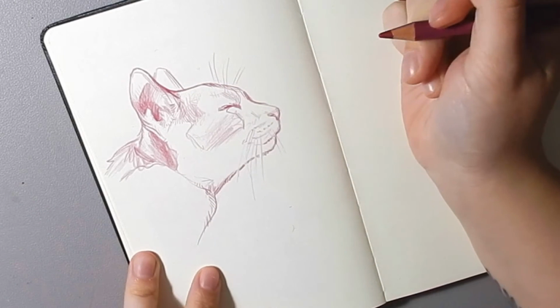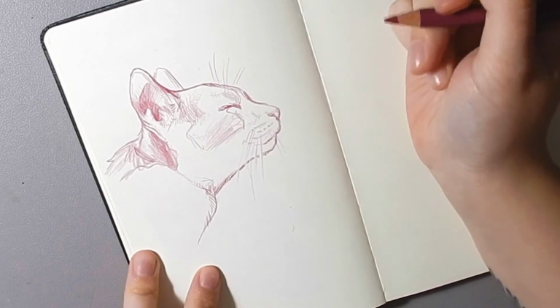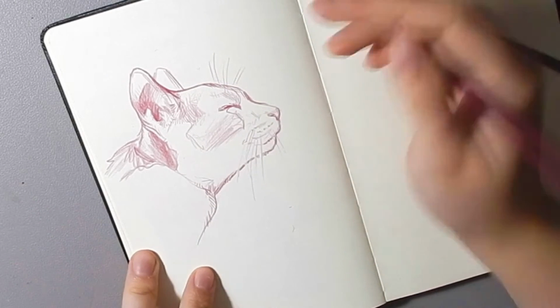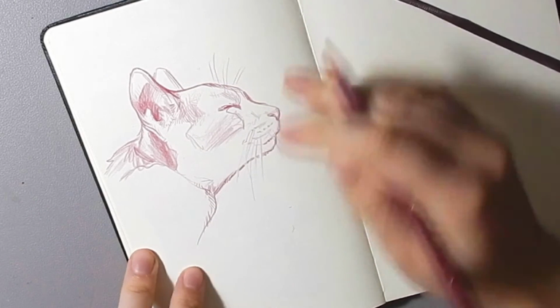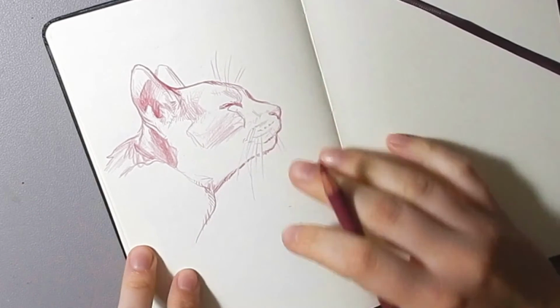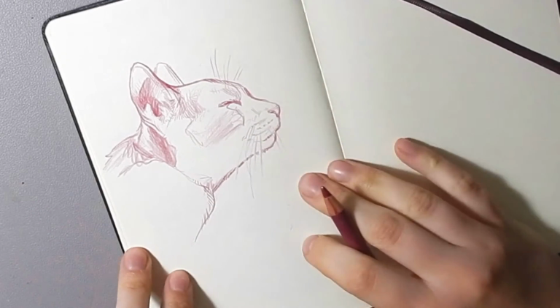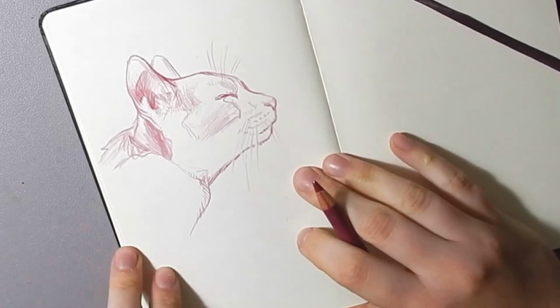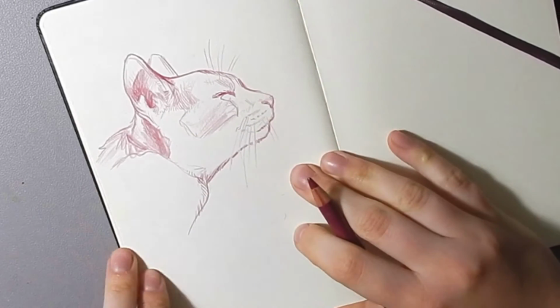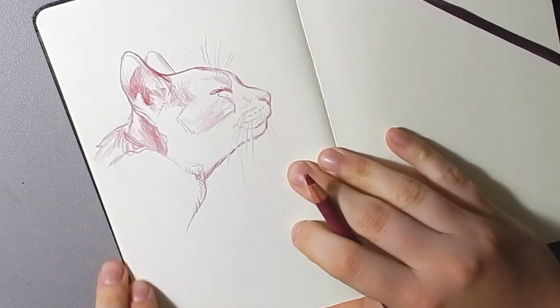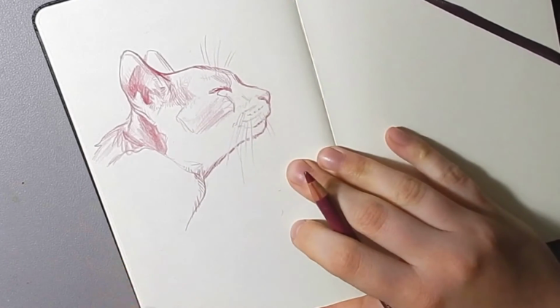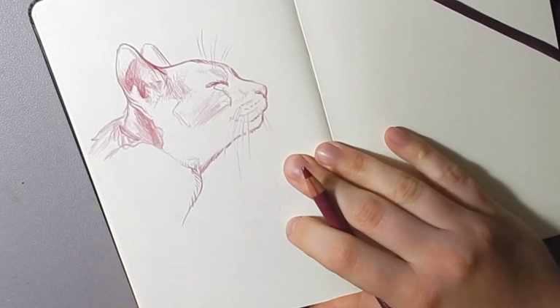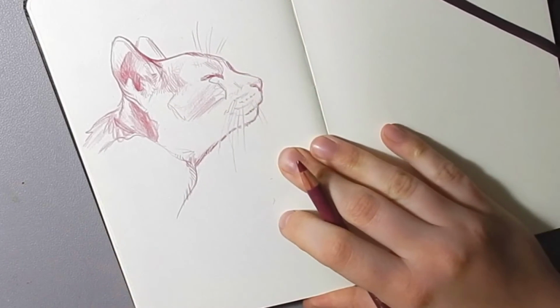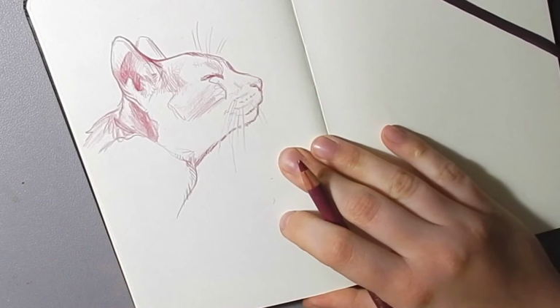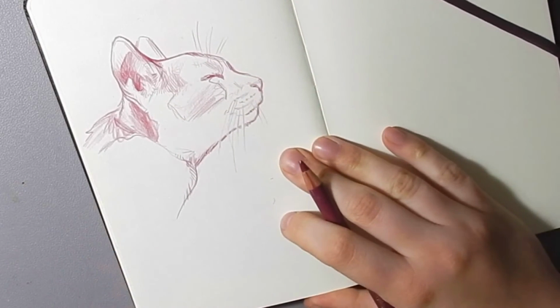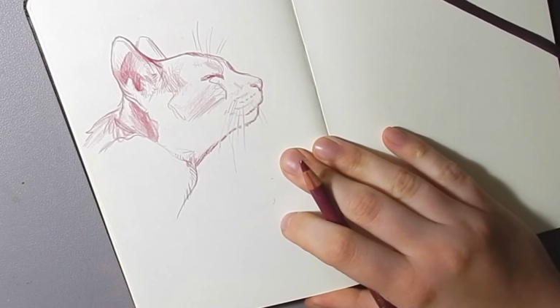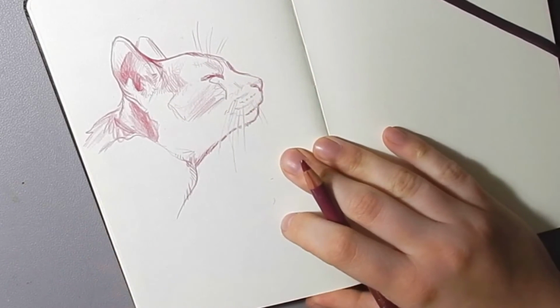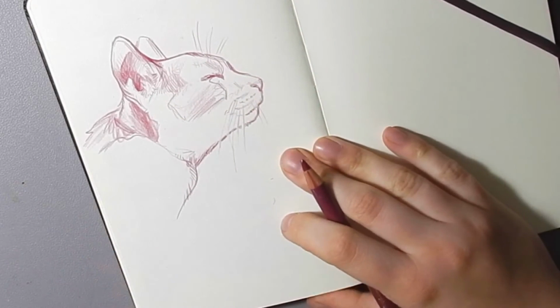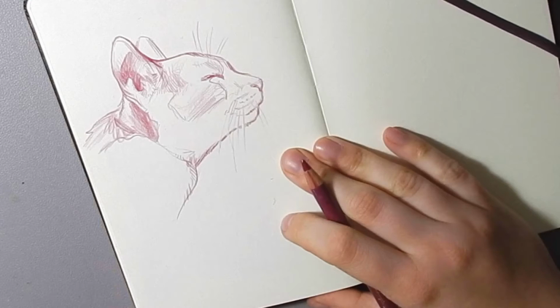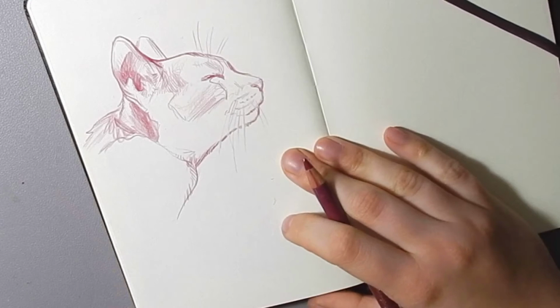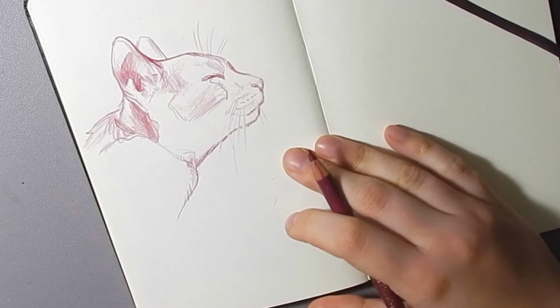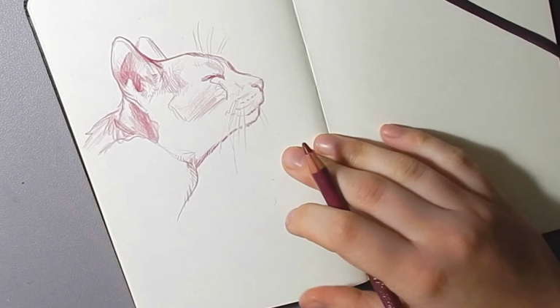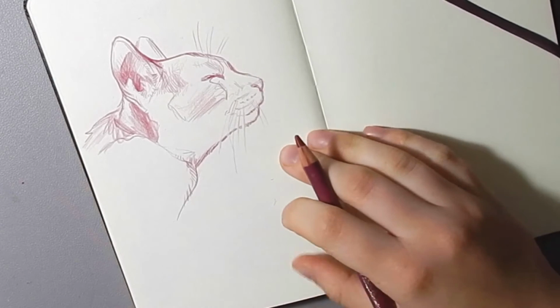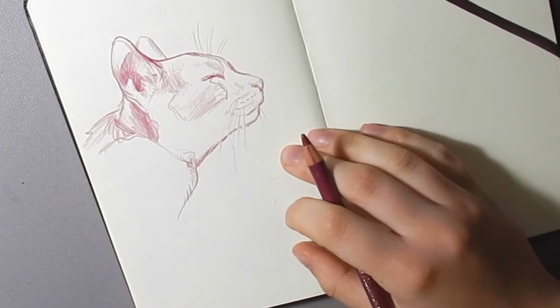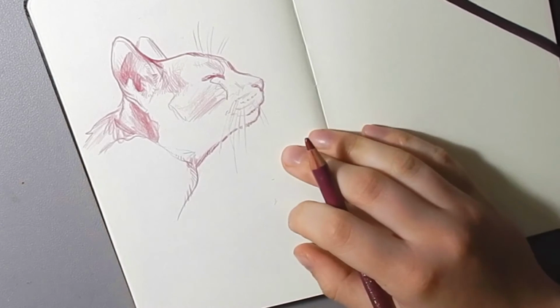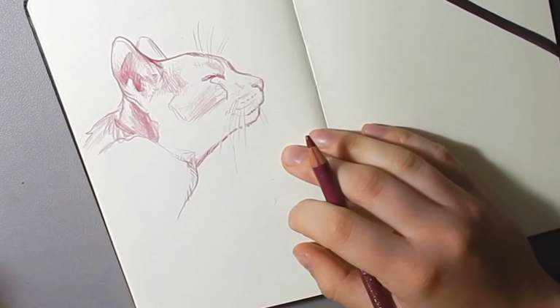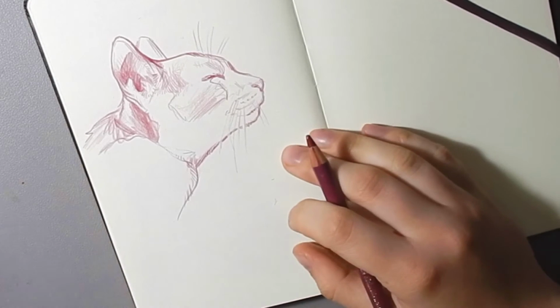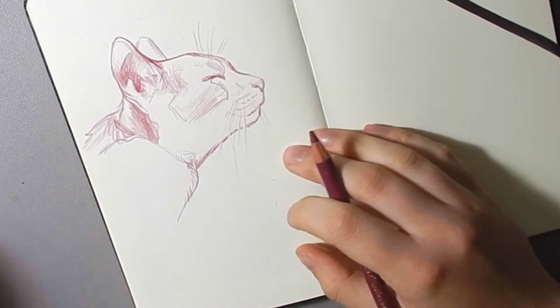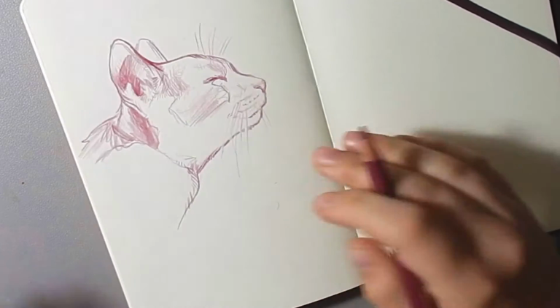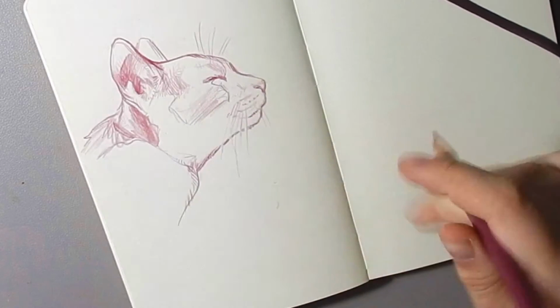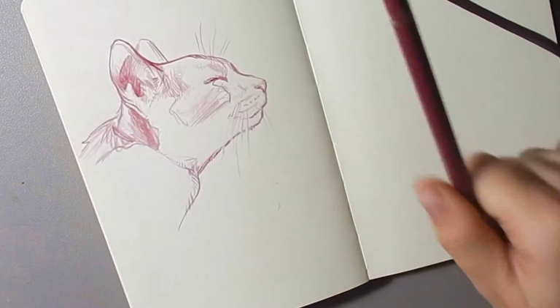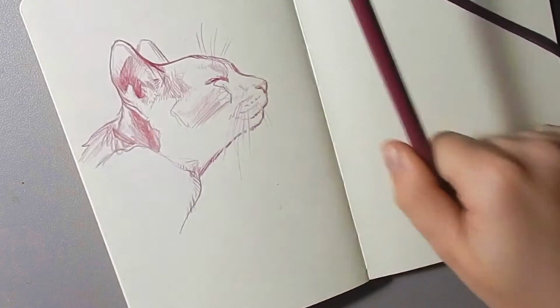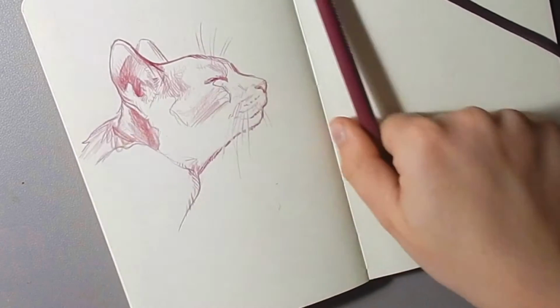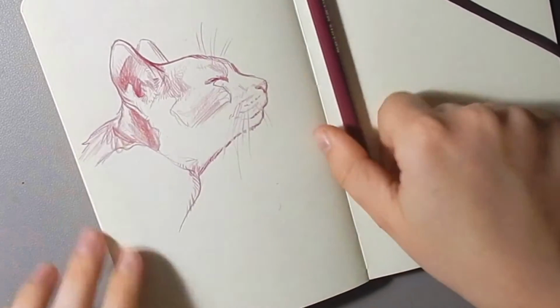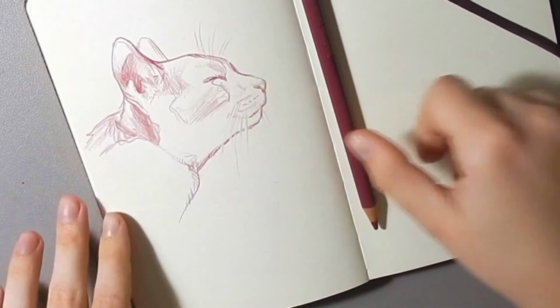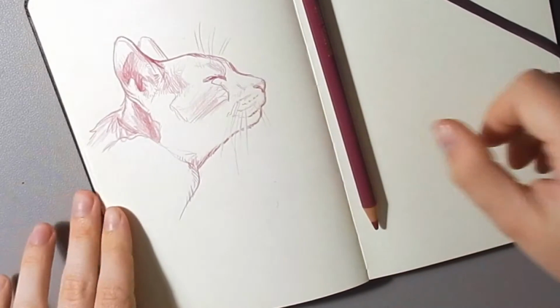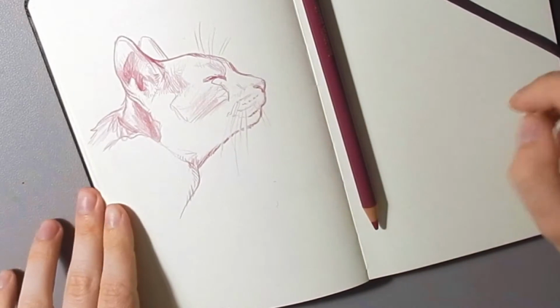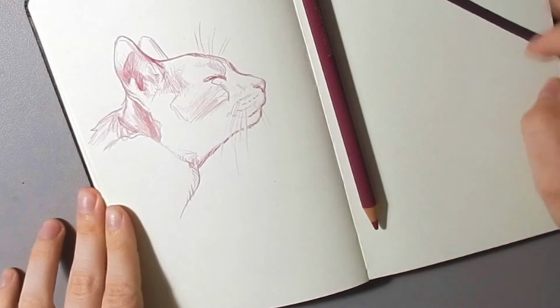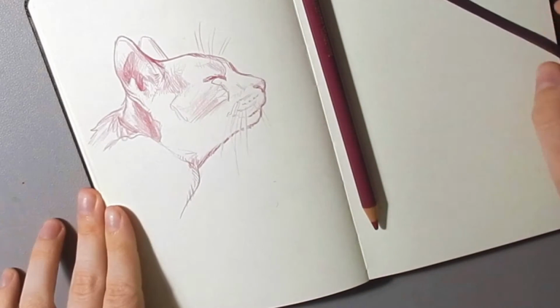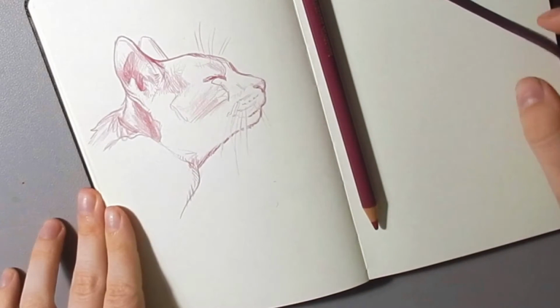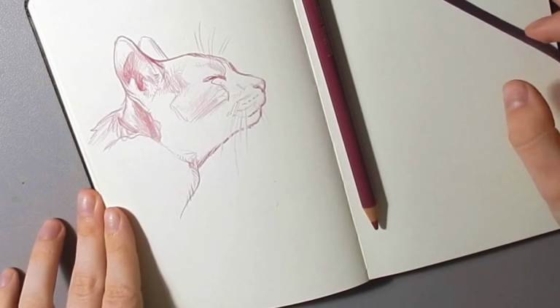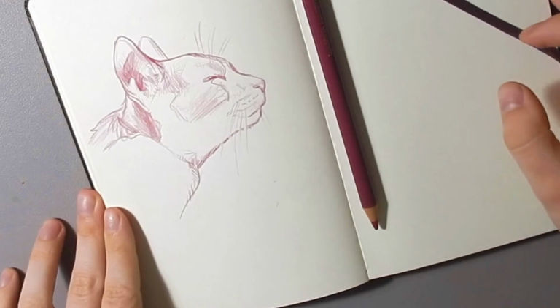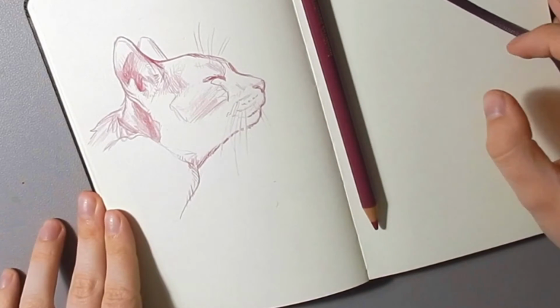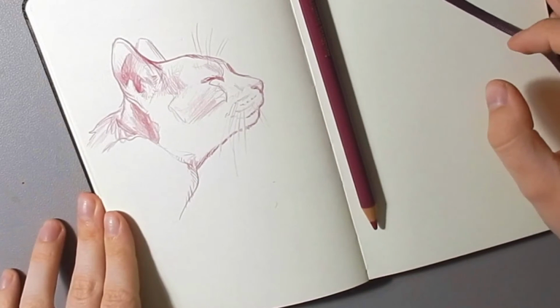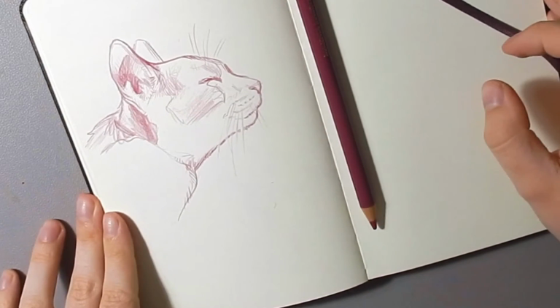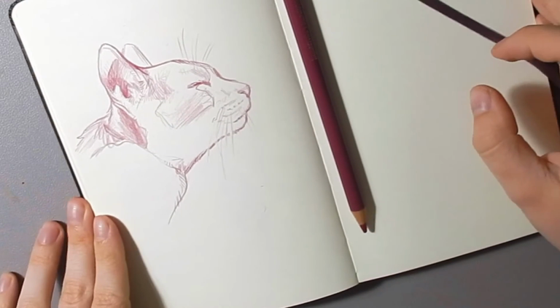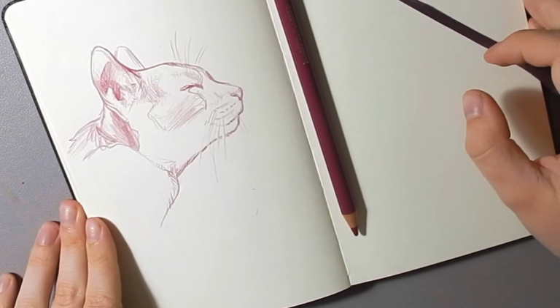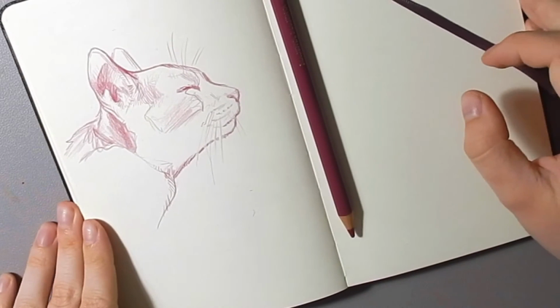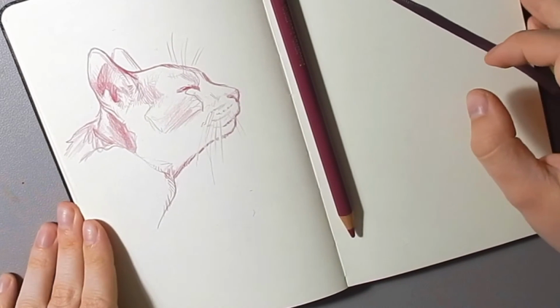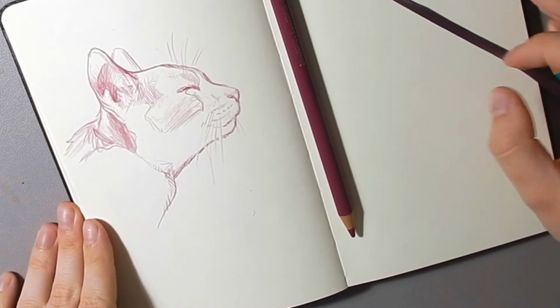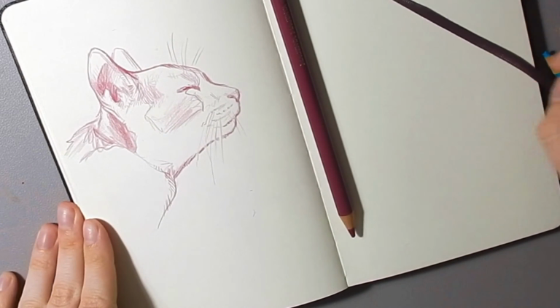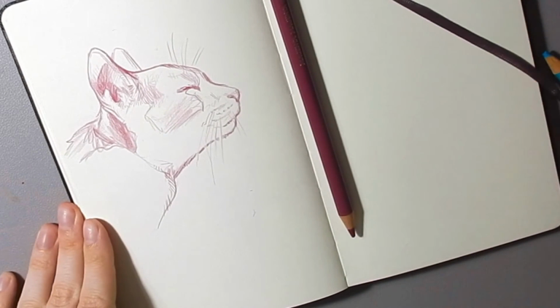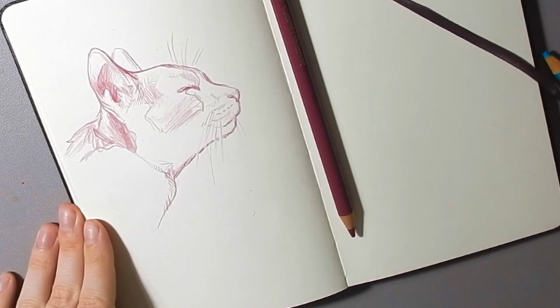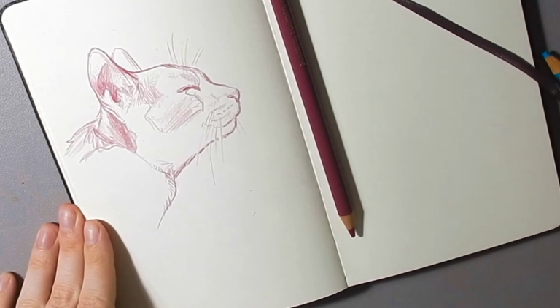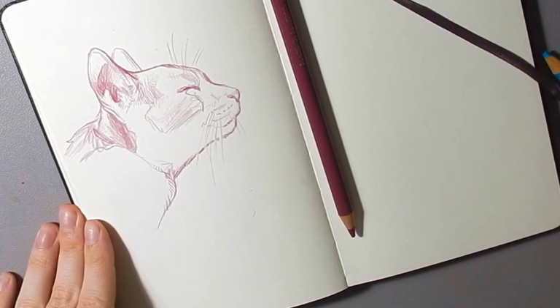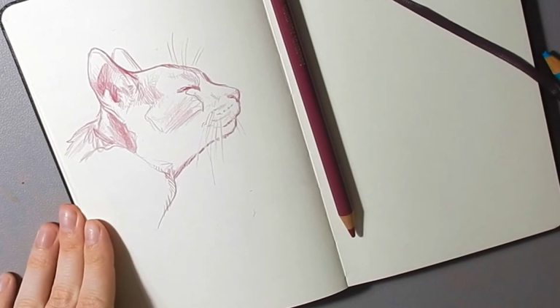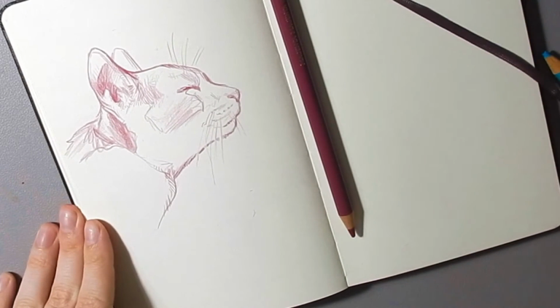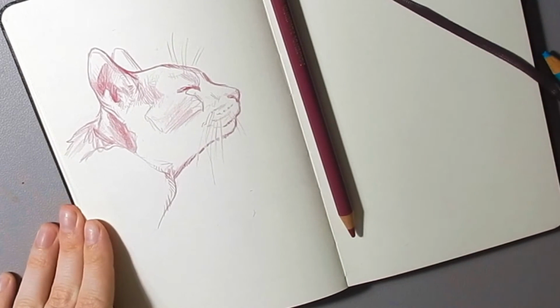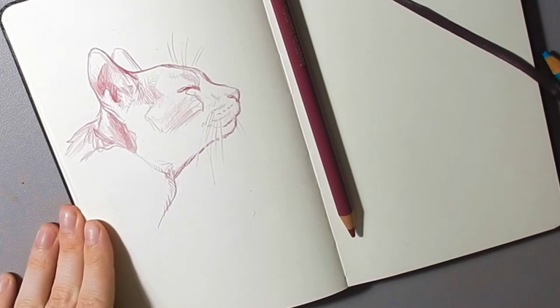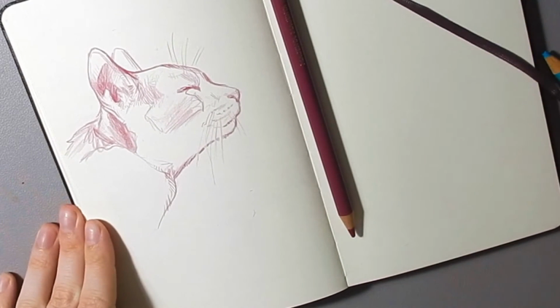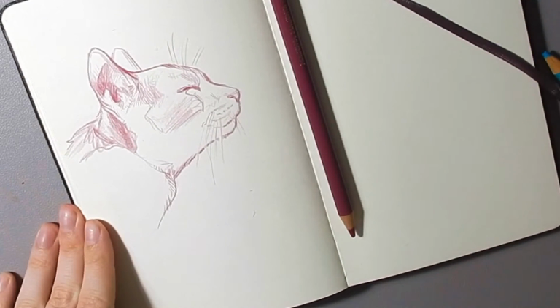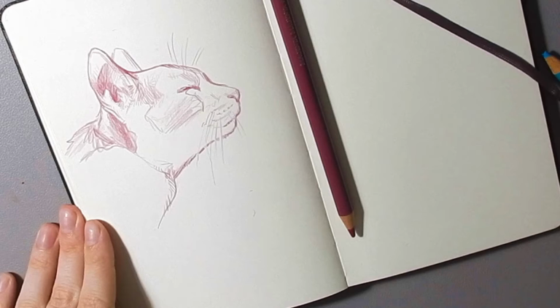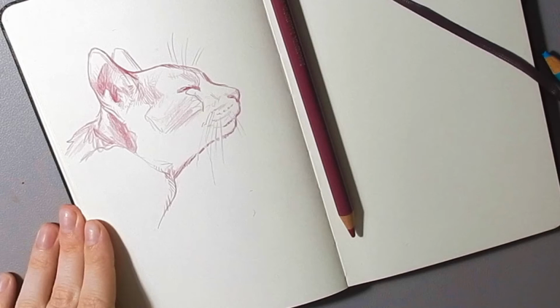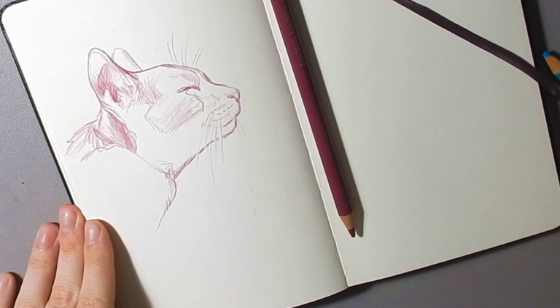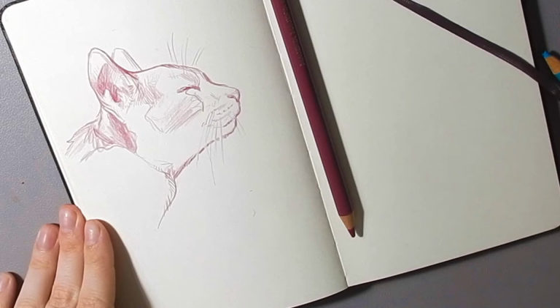That's a pretty cute little drawing. Now I'll pick the next photo I want to draw.